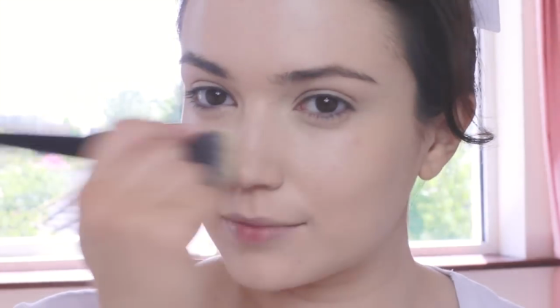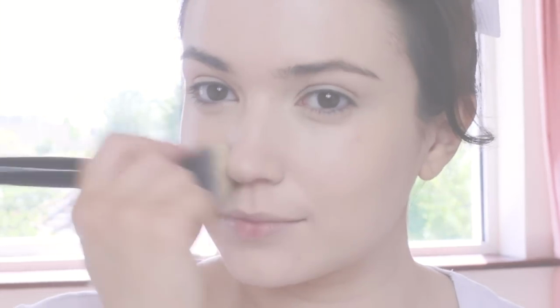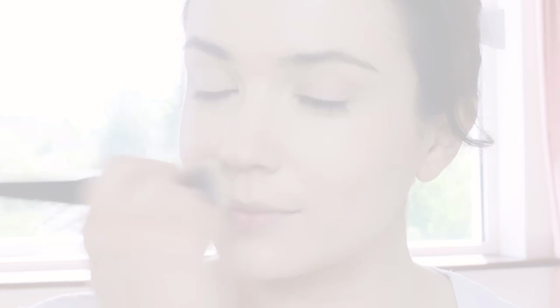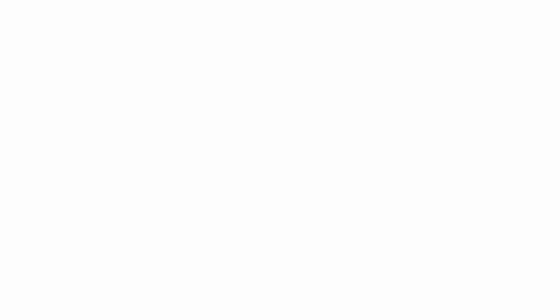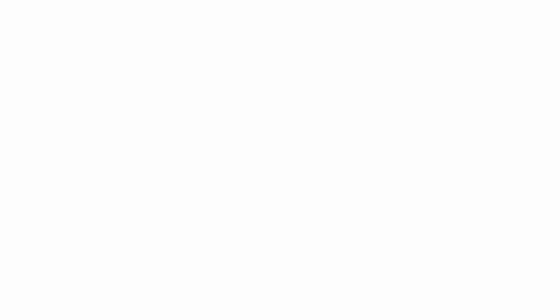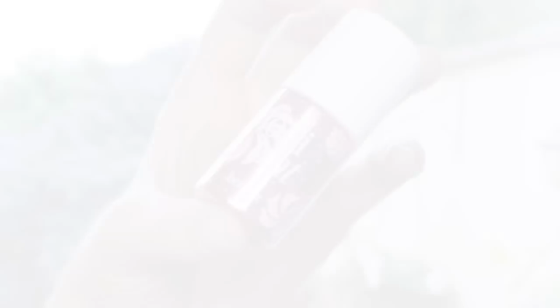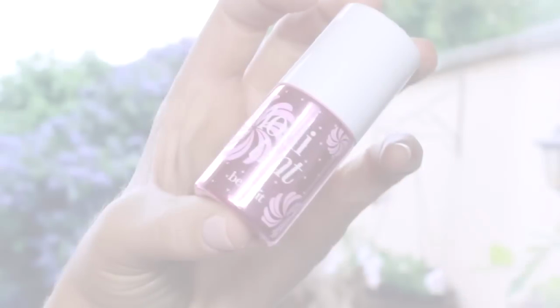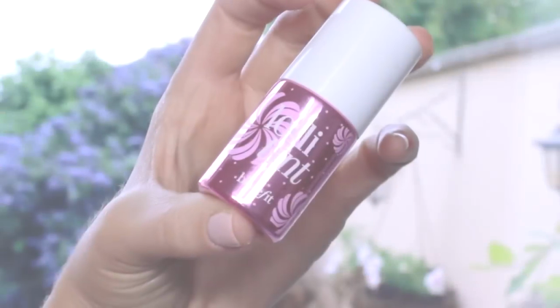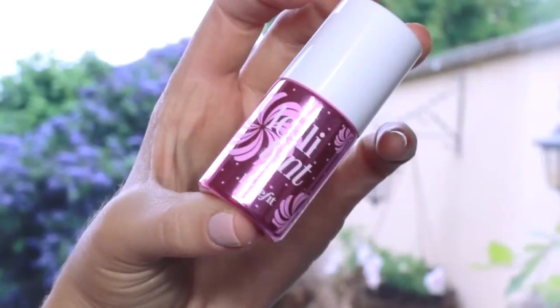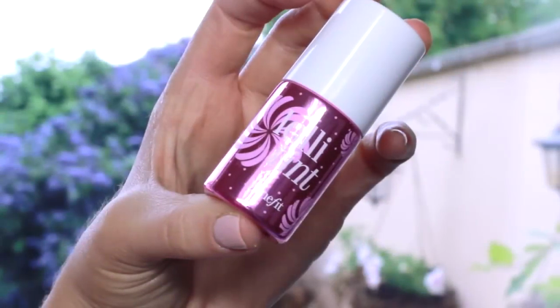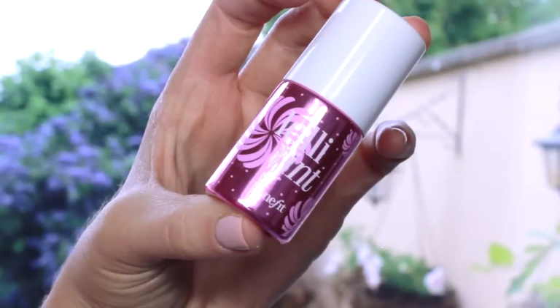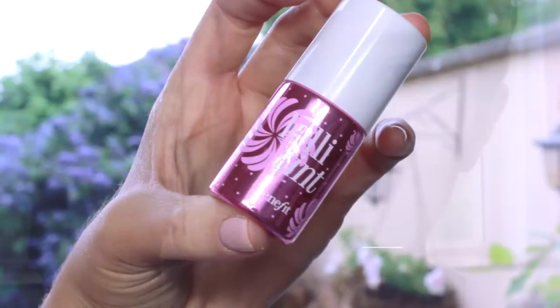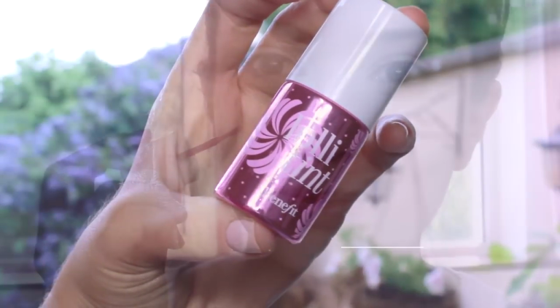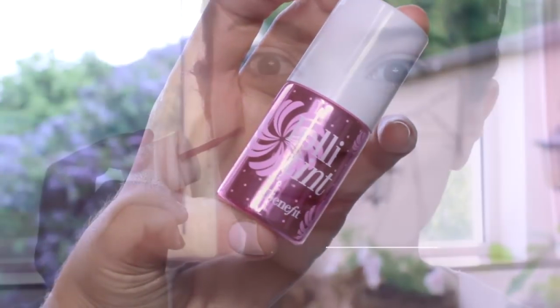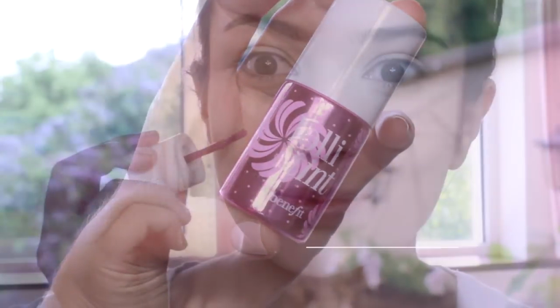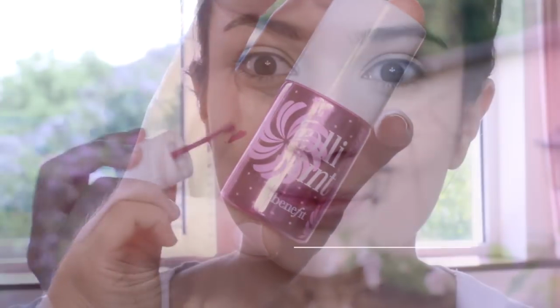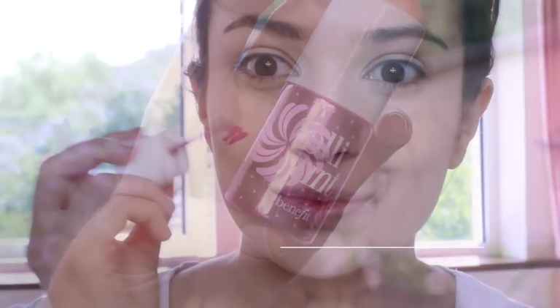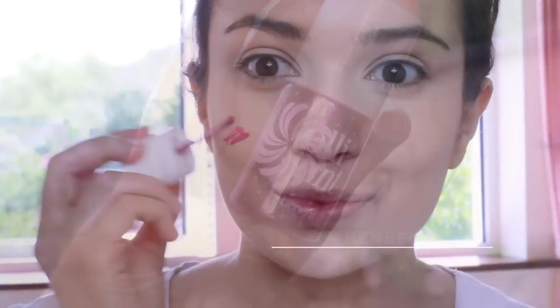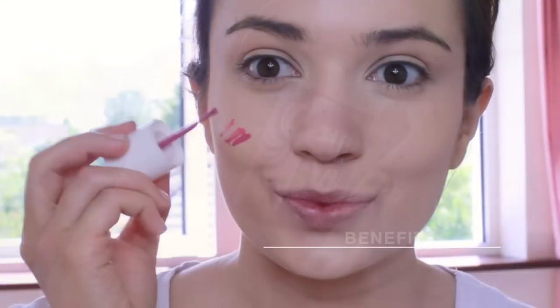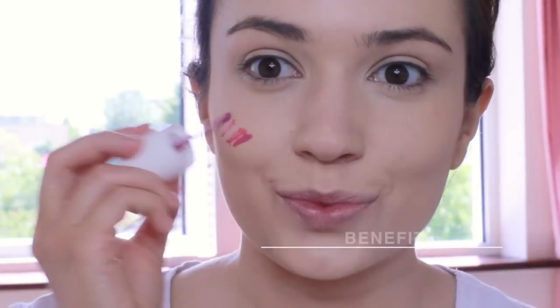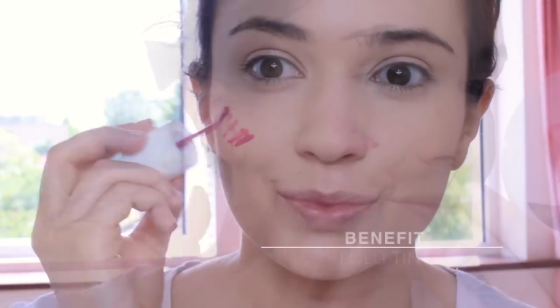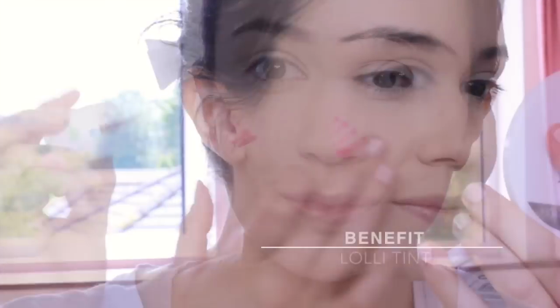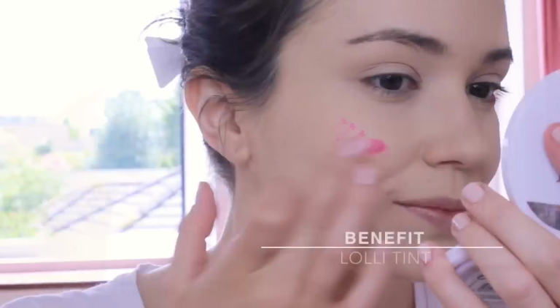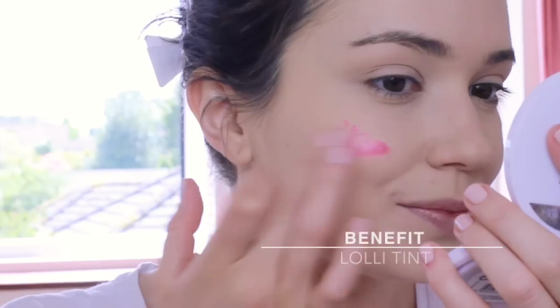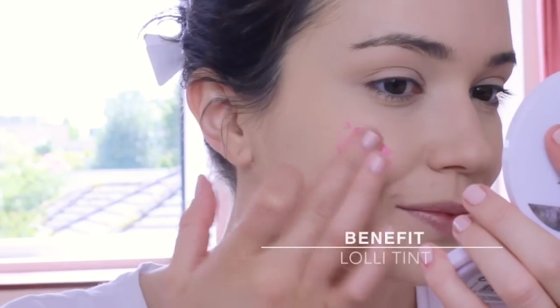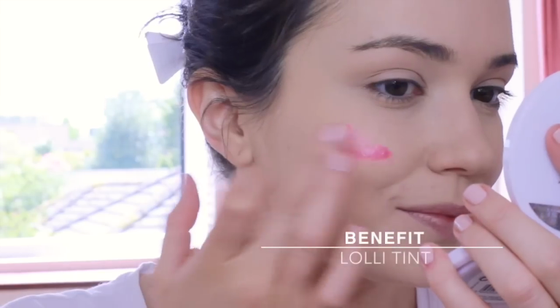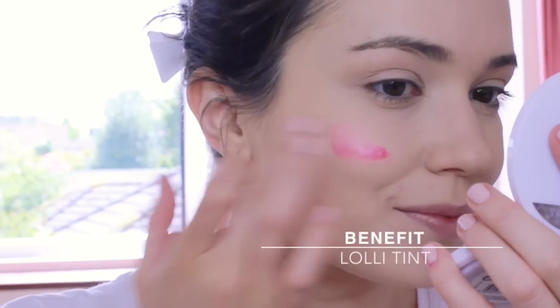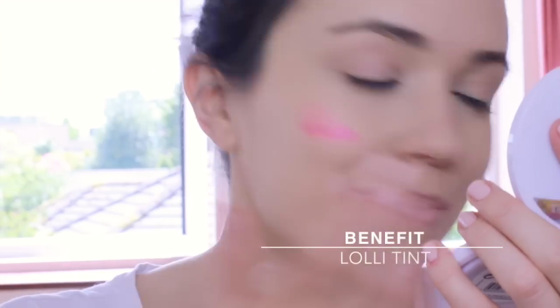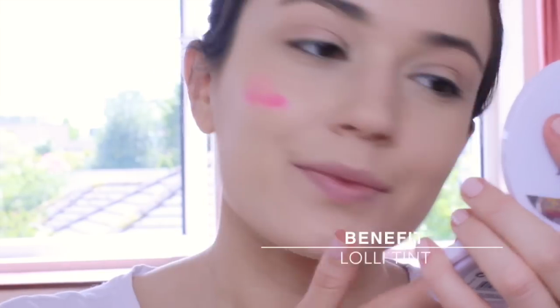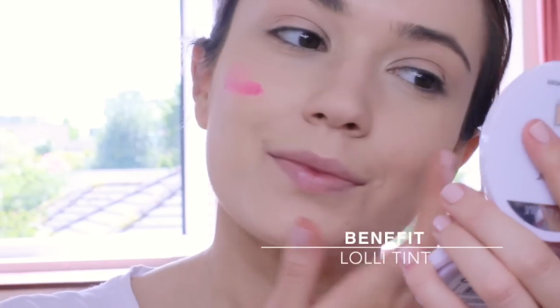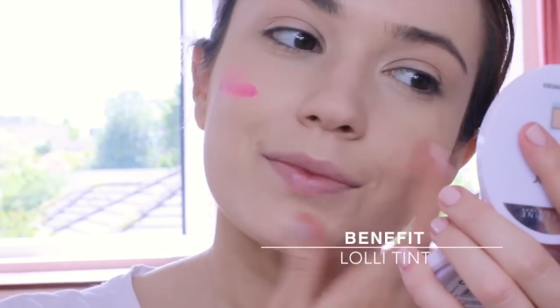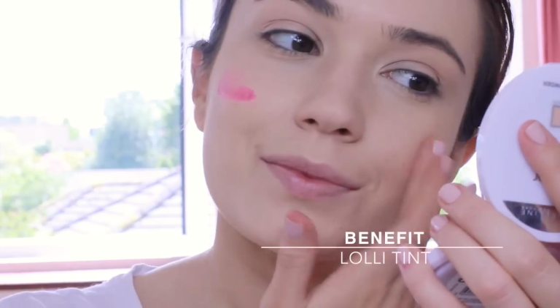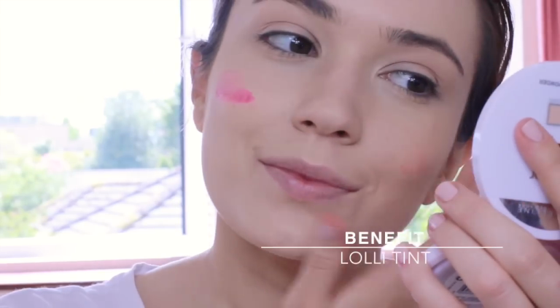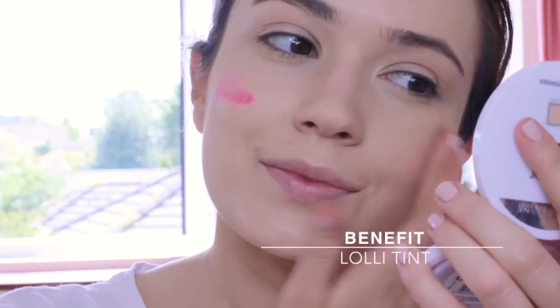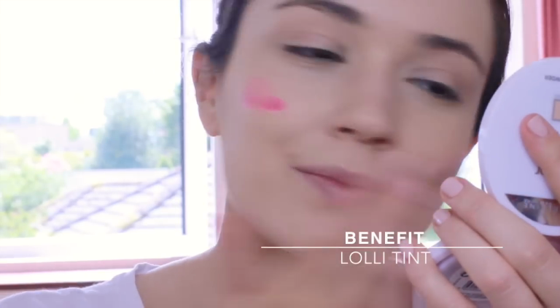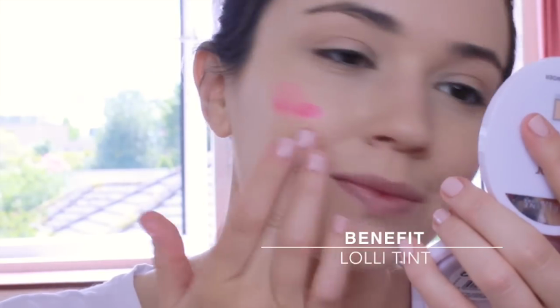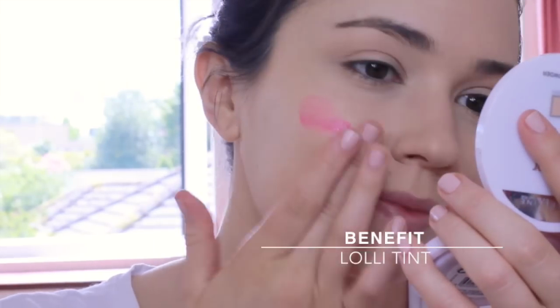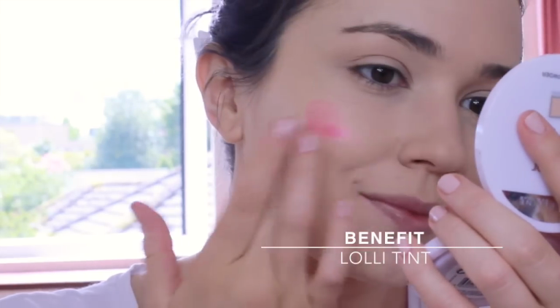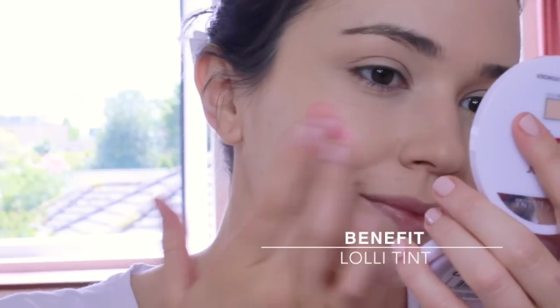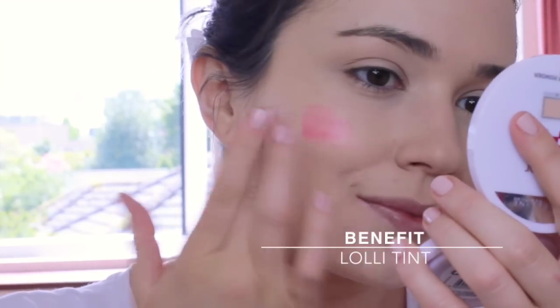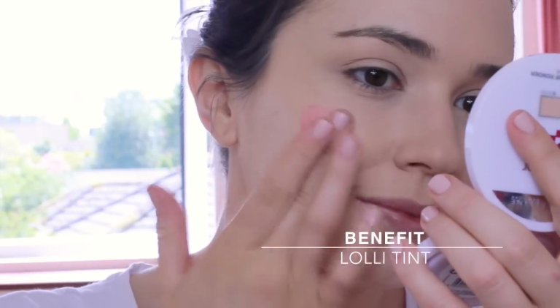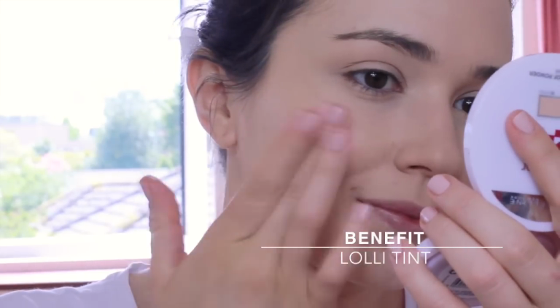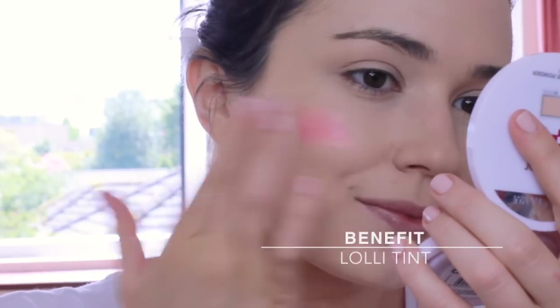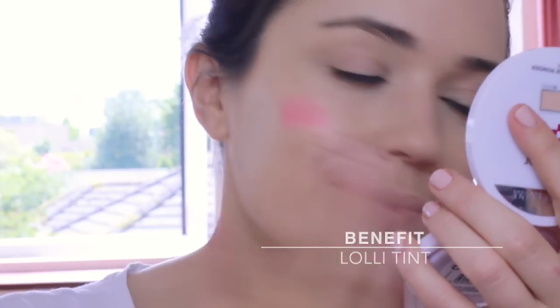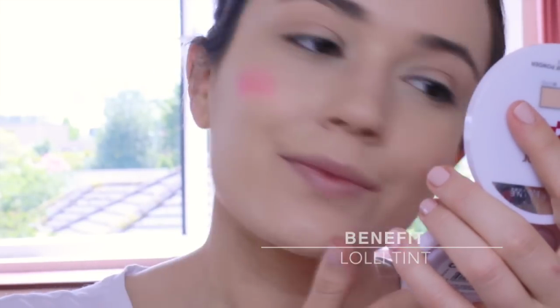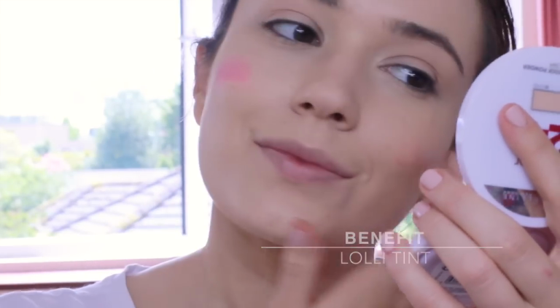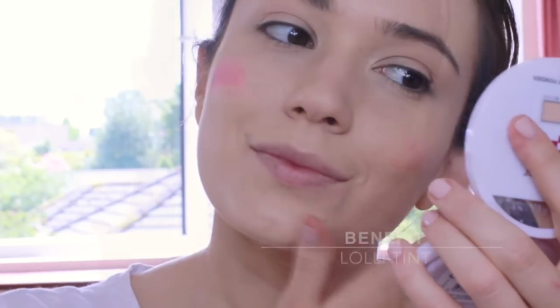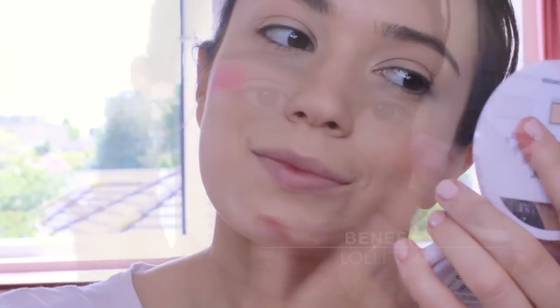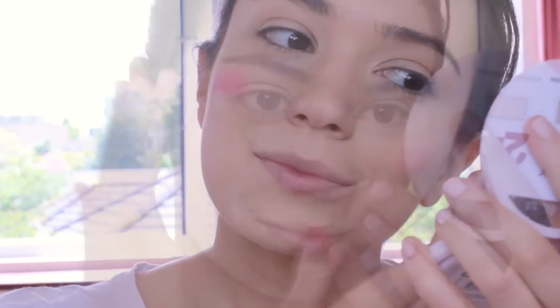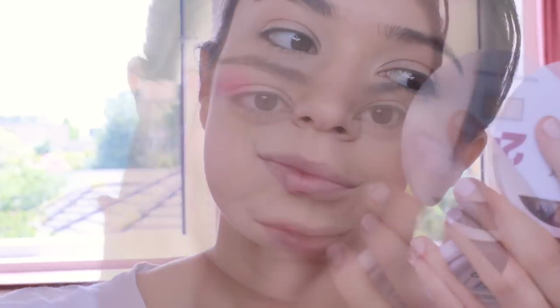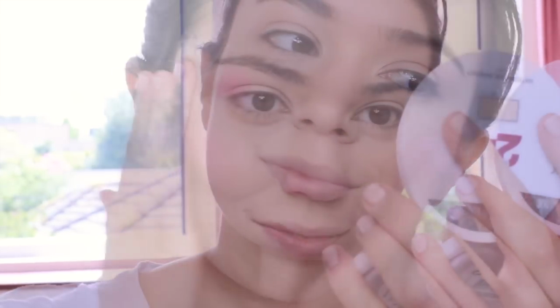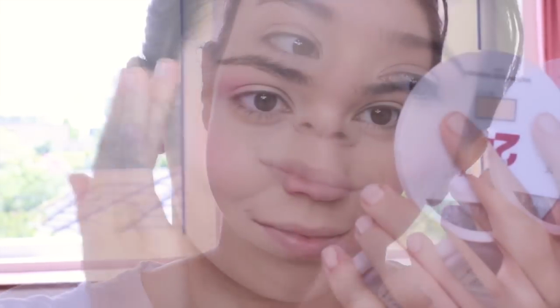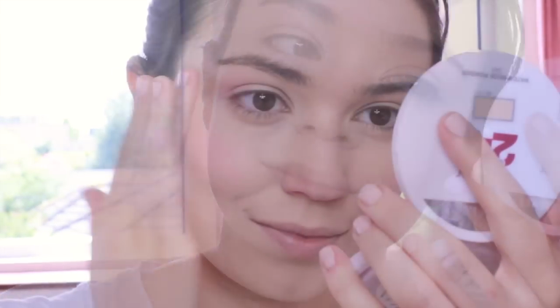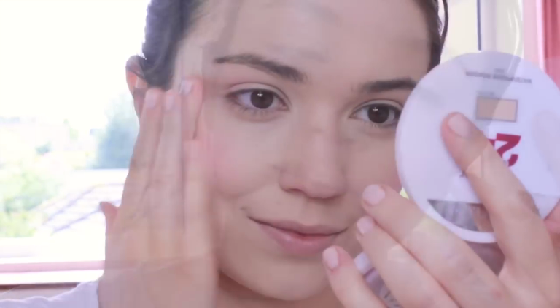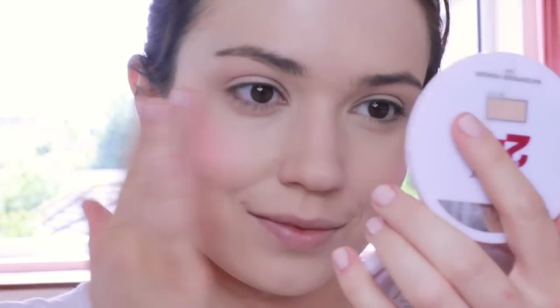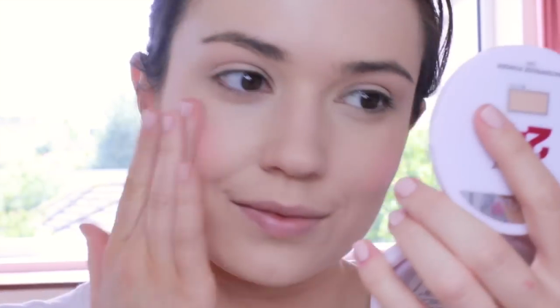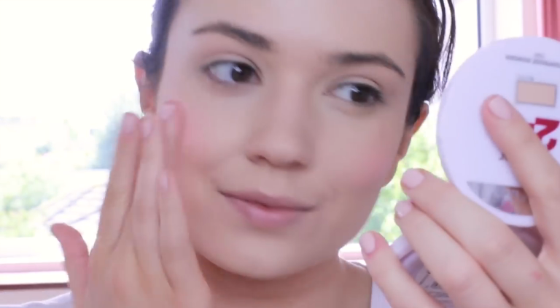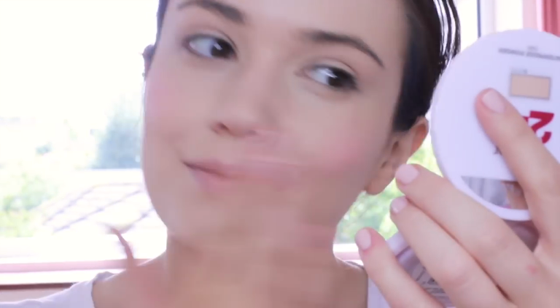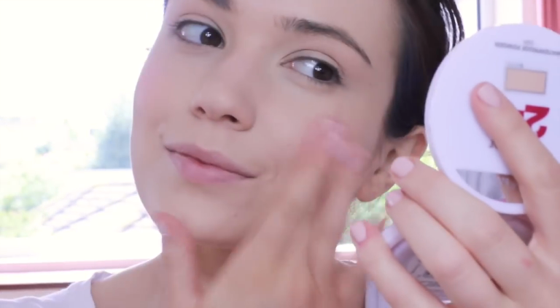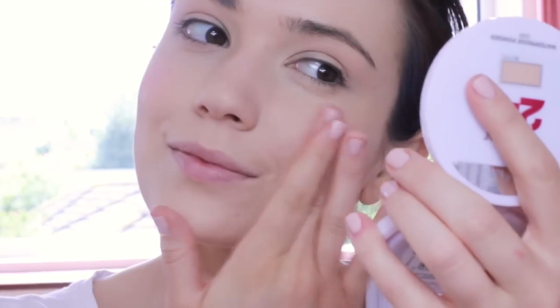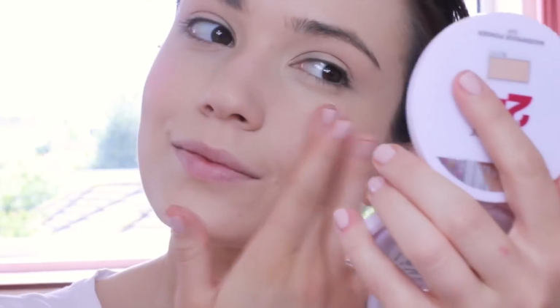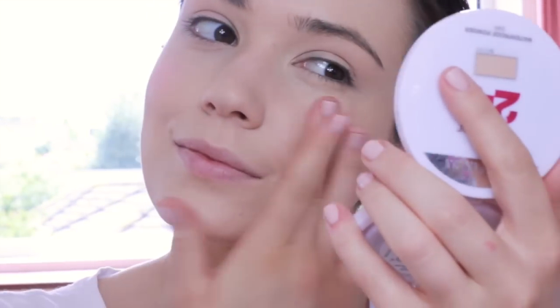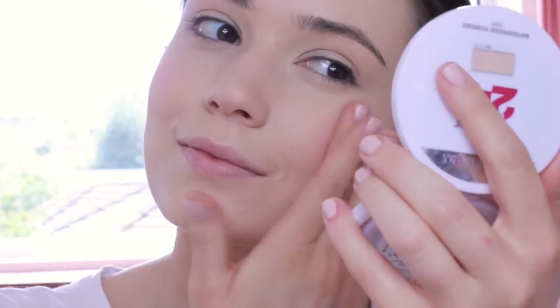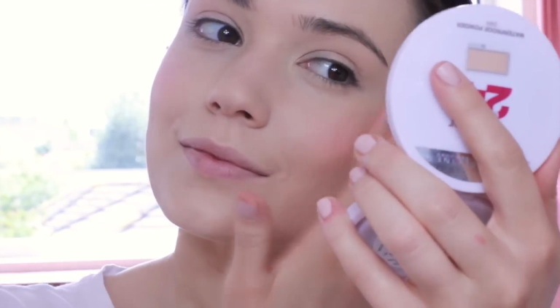For a natural blush cheek look, I'm using this cheek stain. This is my favorite one because it blends like a cream but it works like a stain.